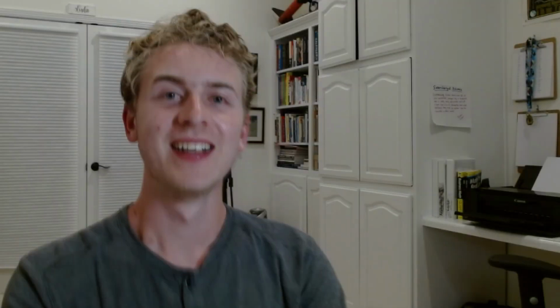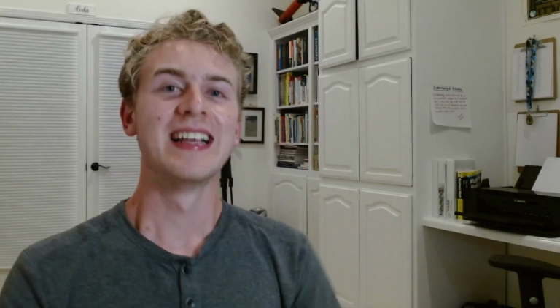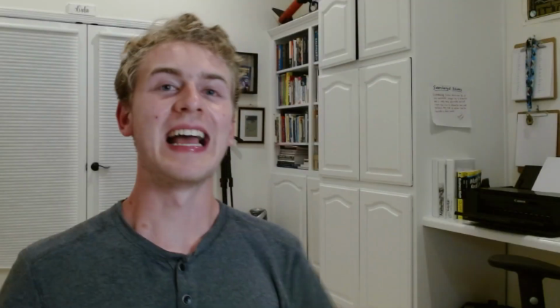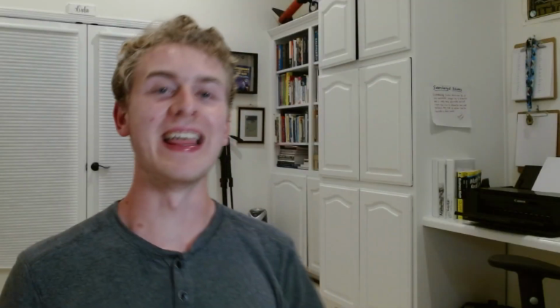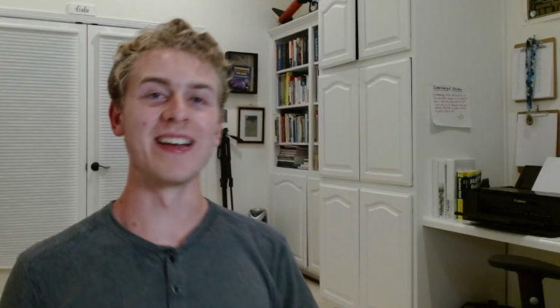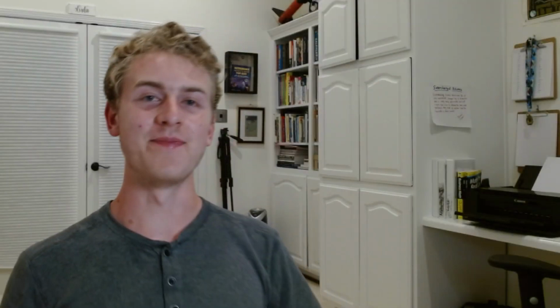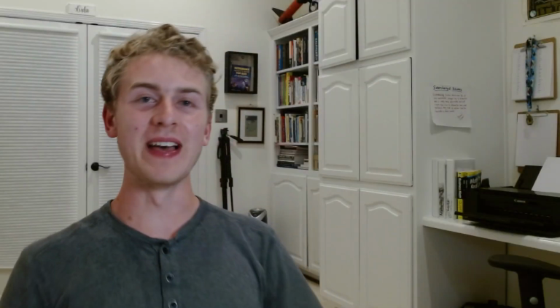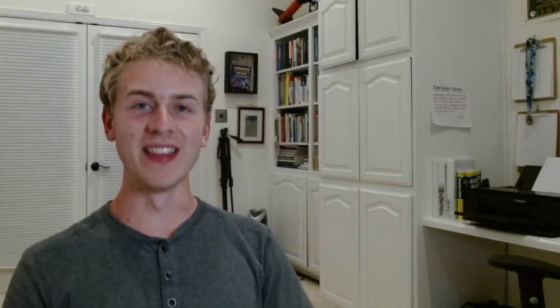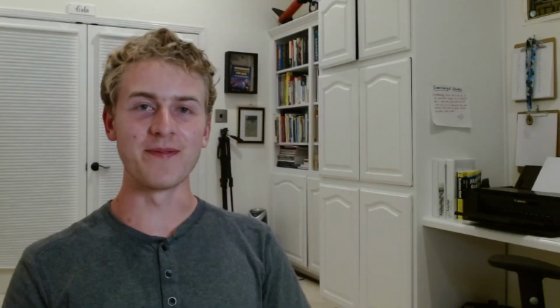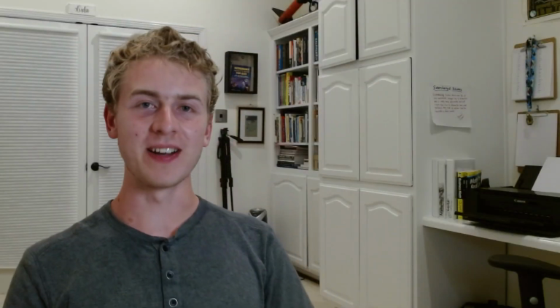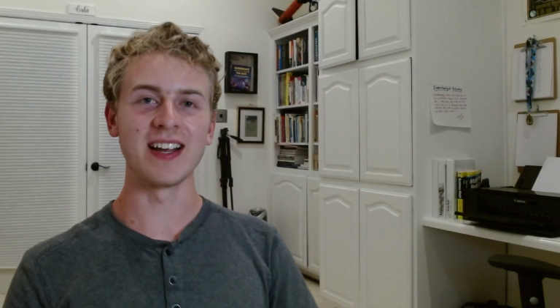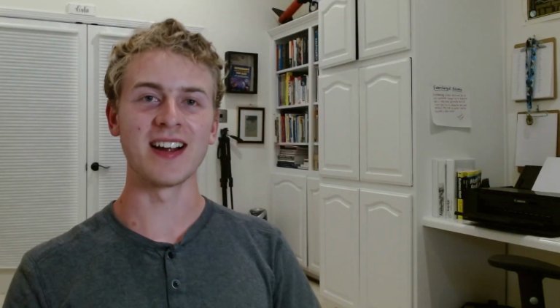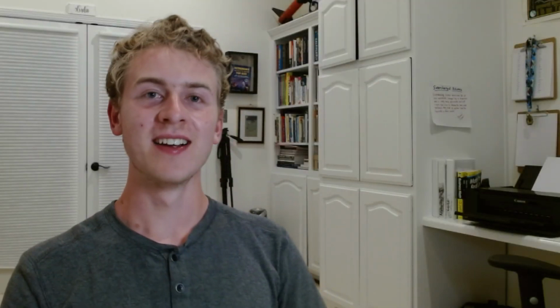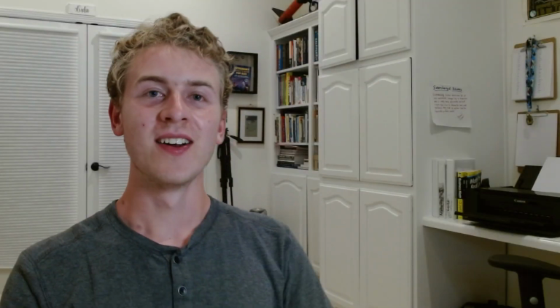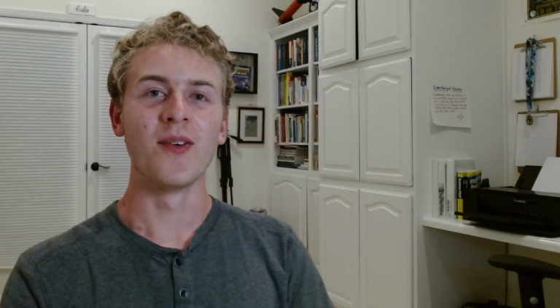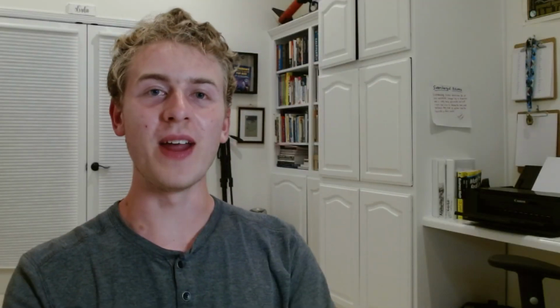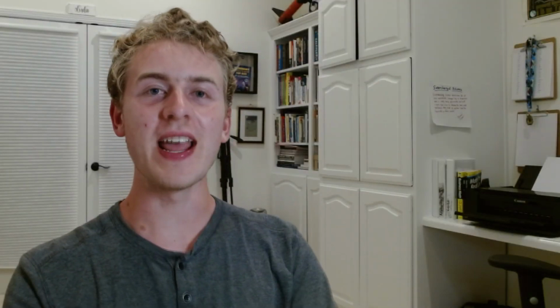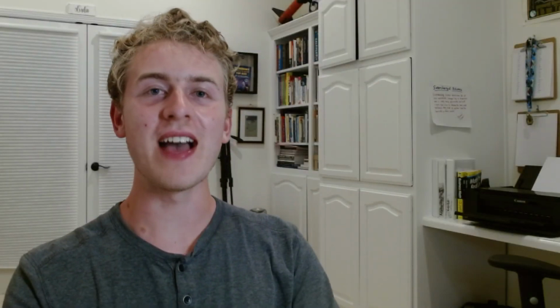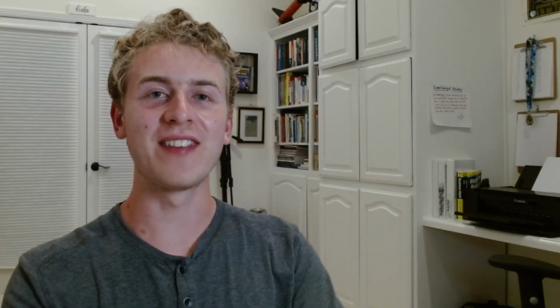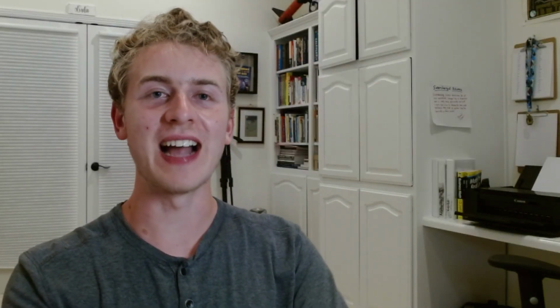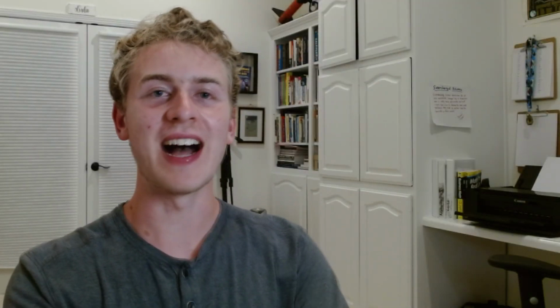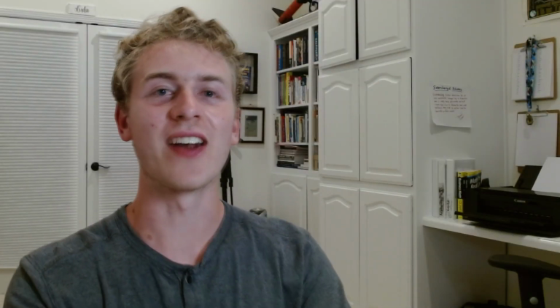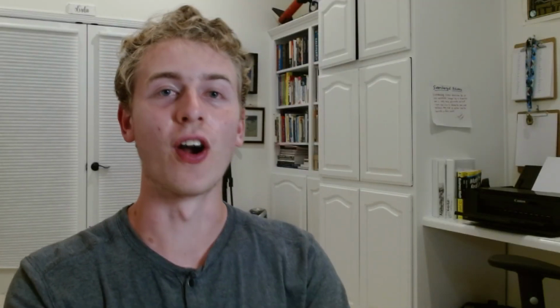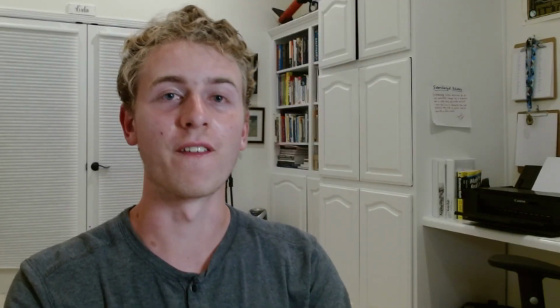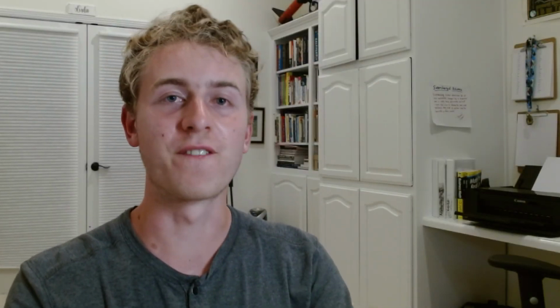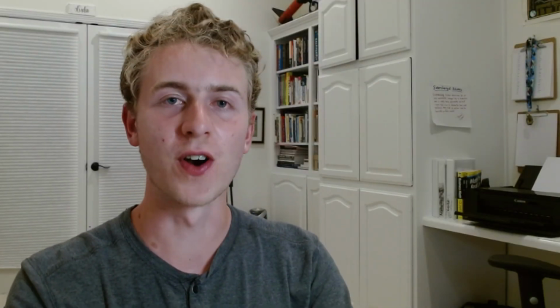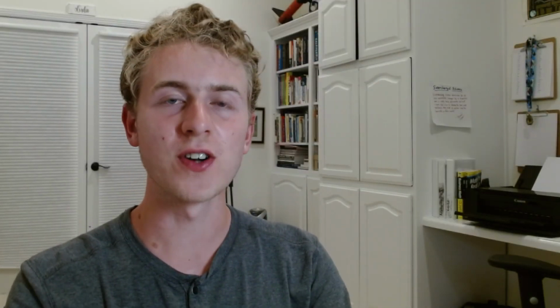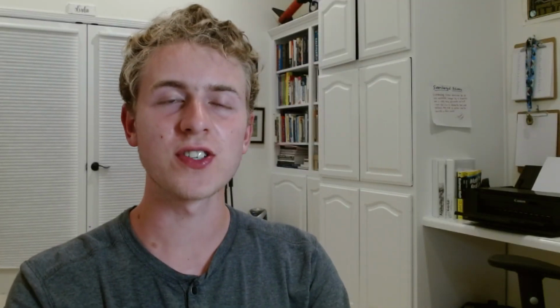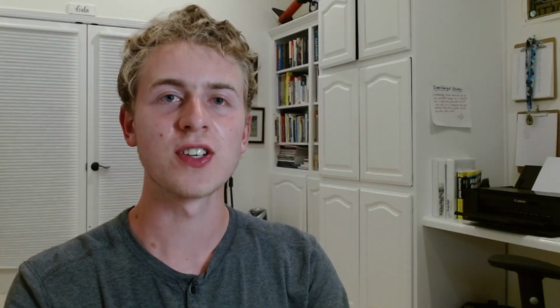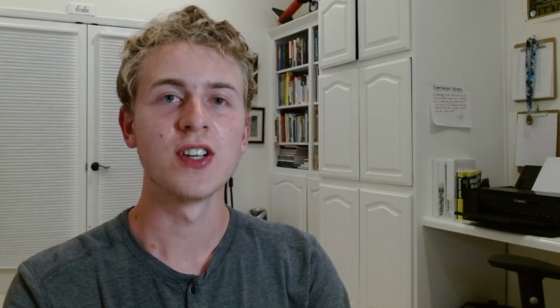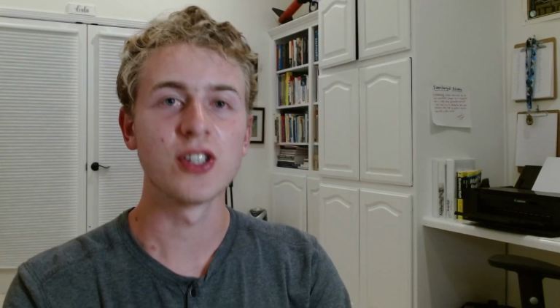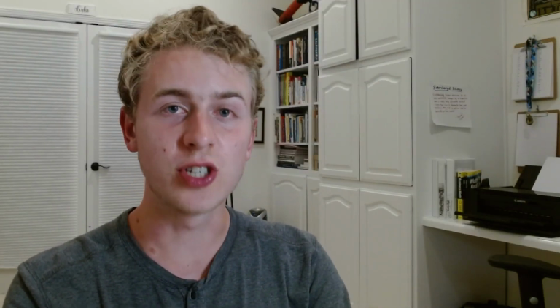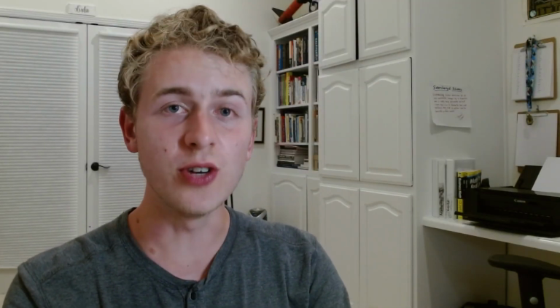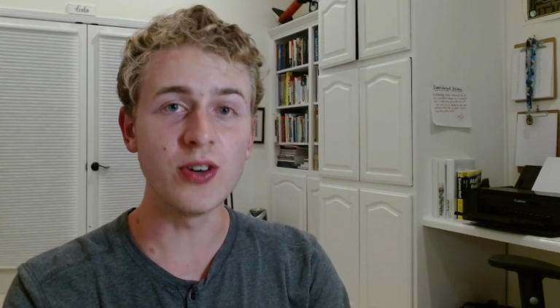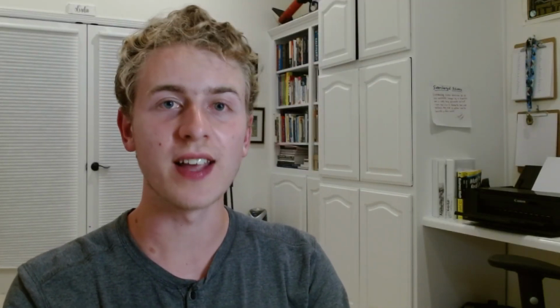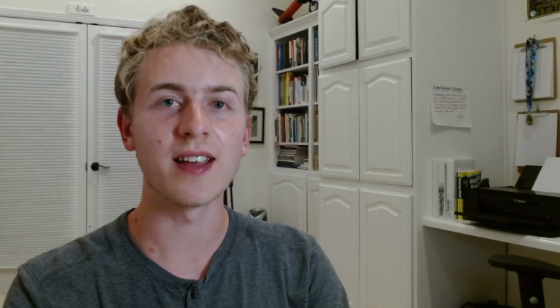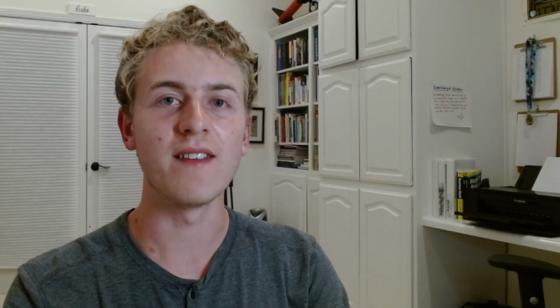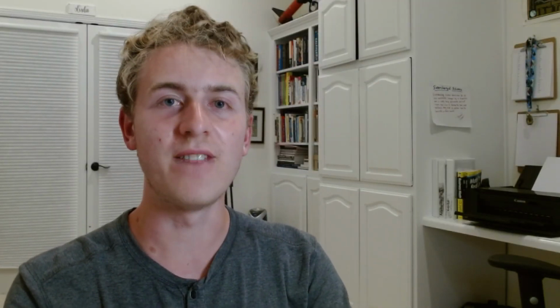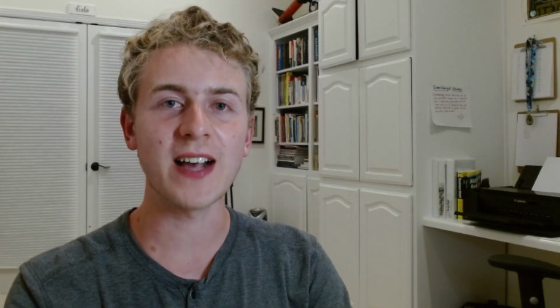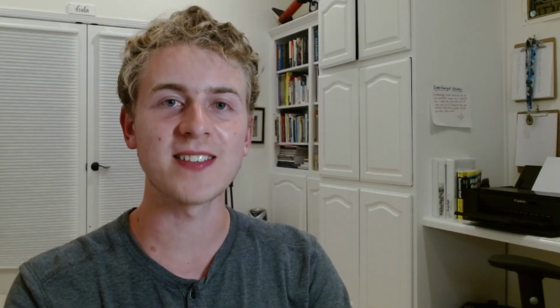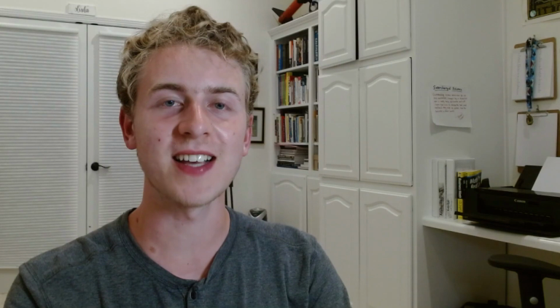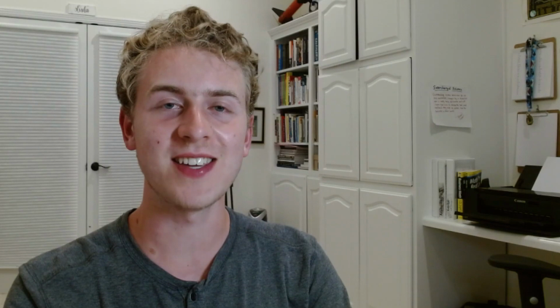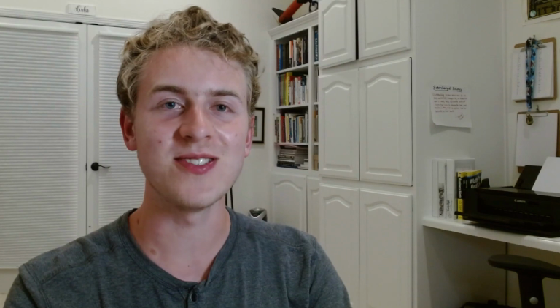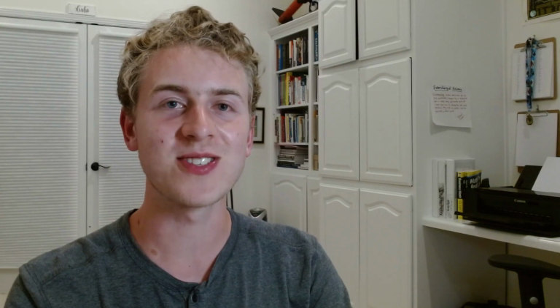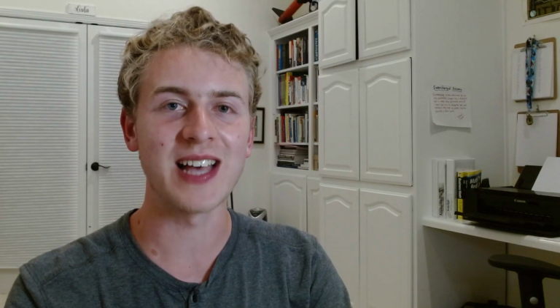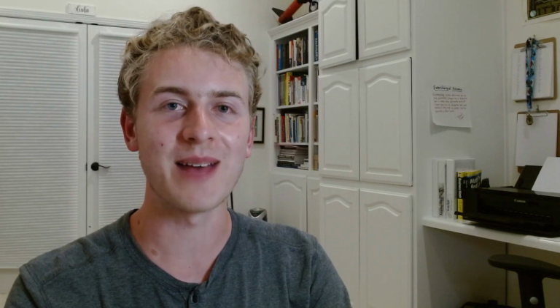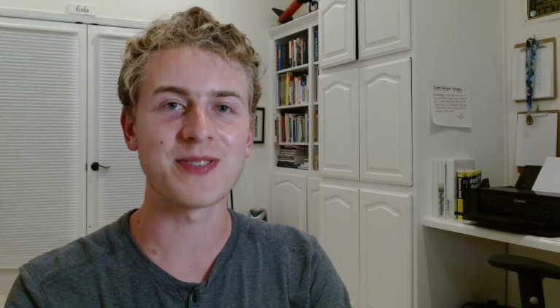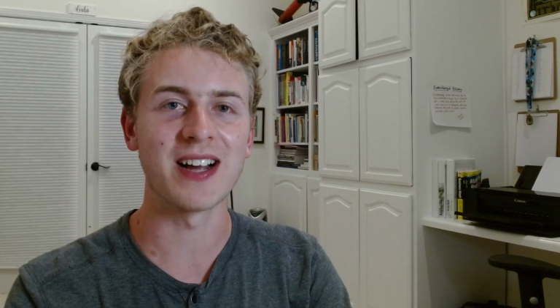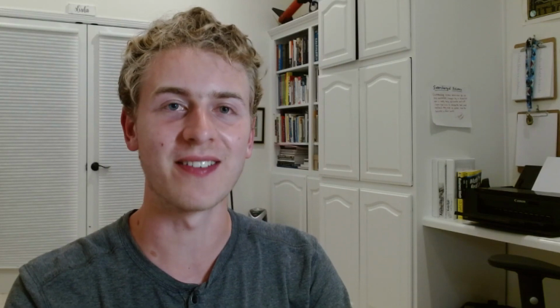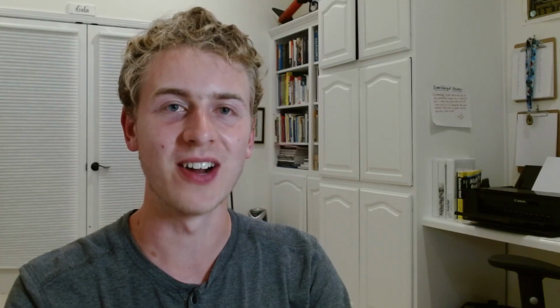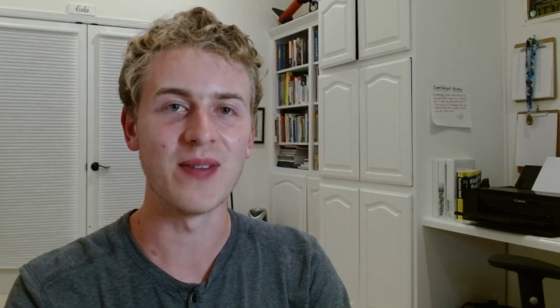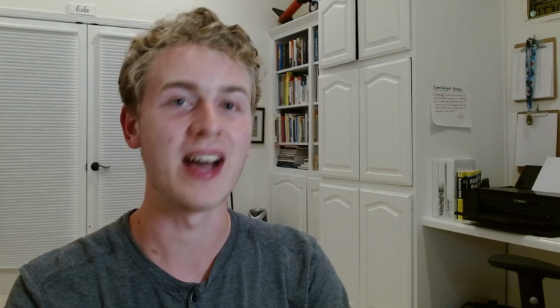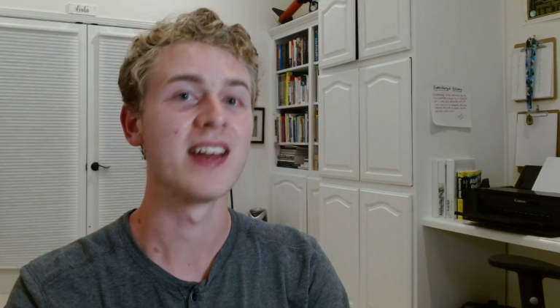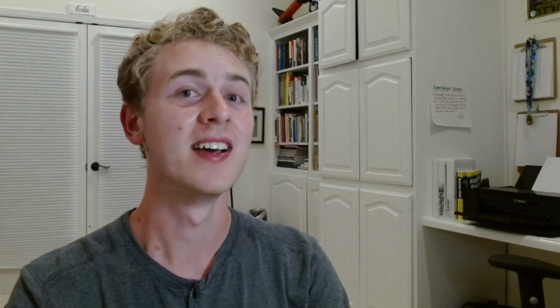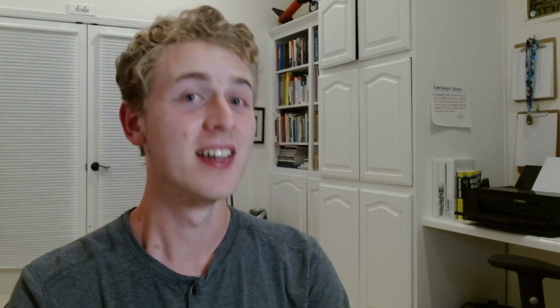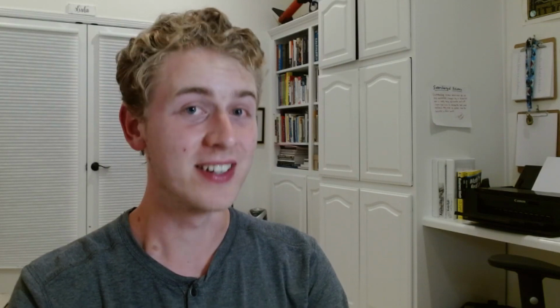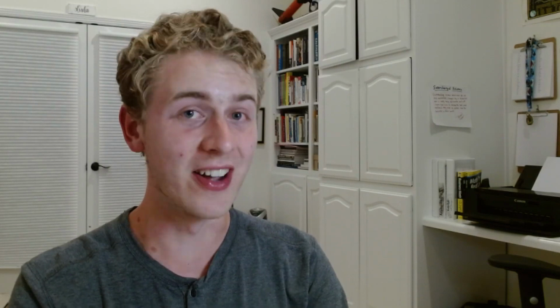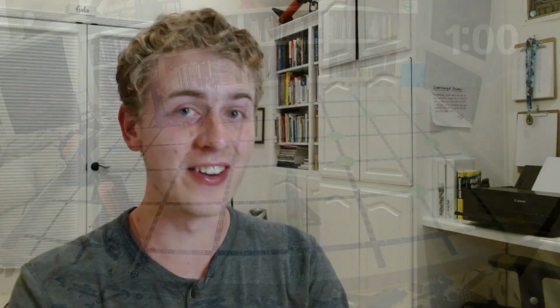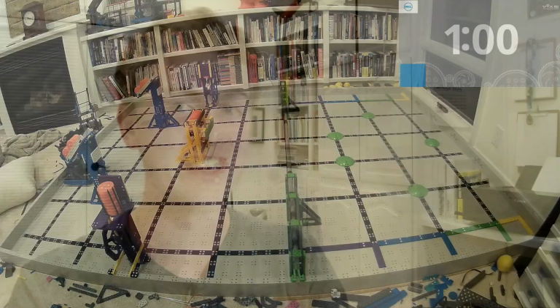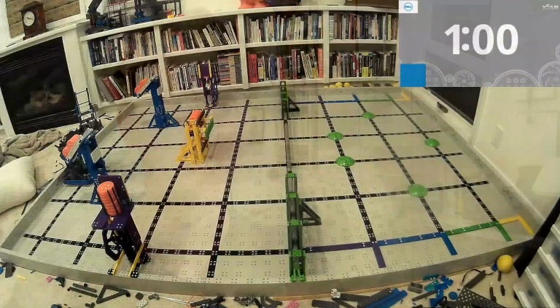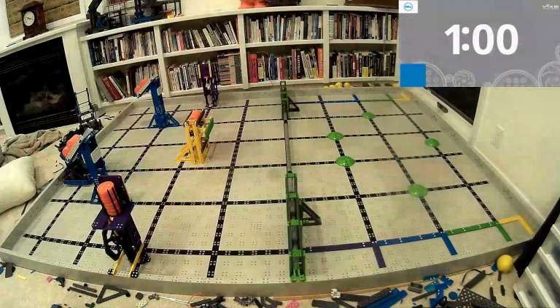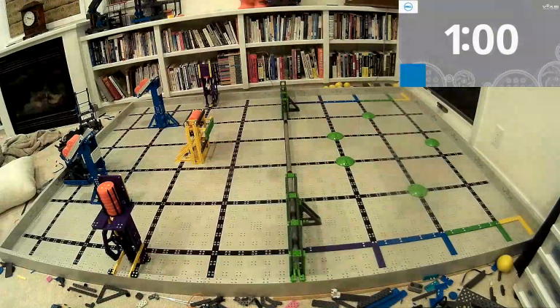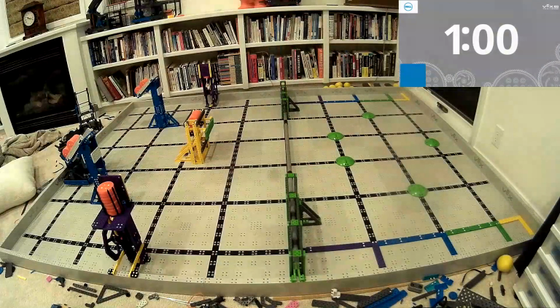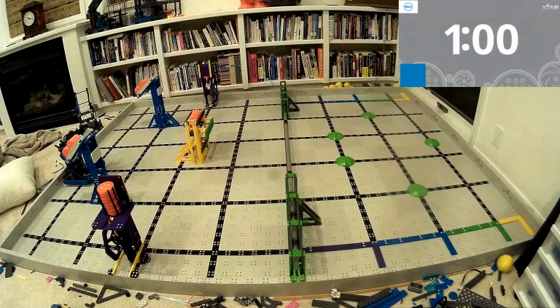Hey there, Ben Lipper here. We have got our first shooting Vex IQ Slapshot robot. Go ahead and check this out.